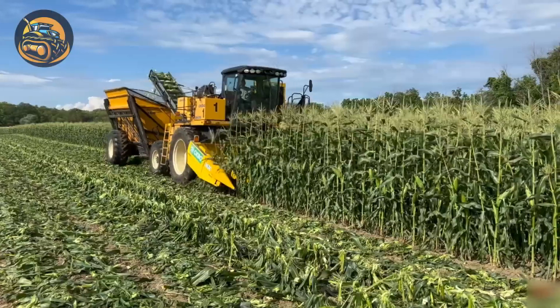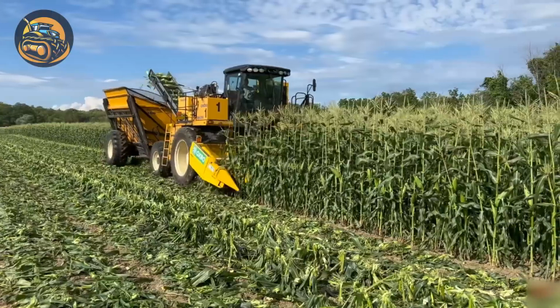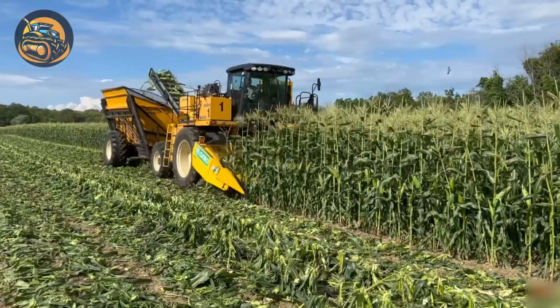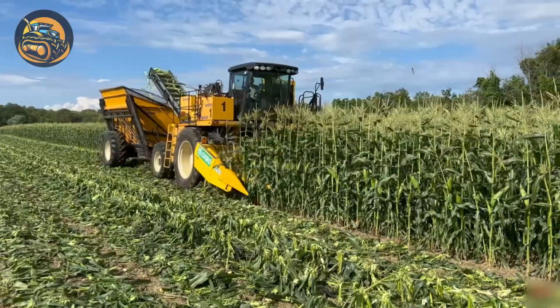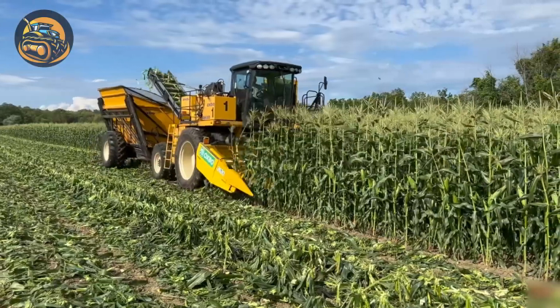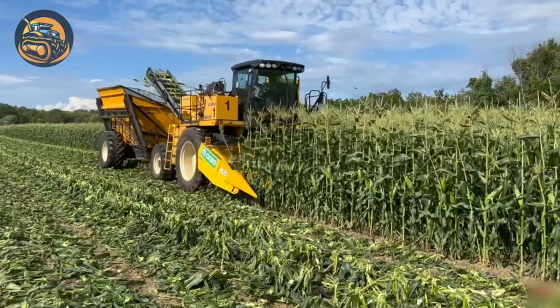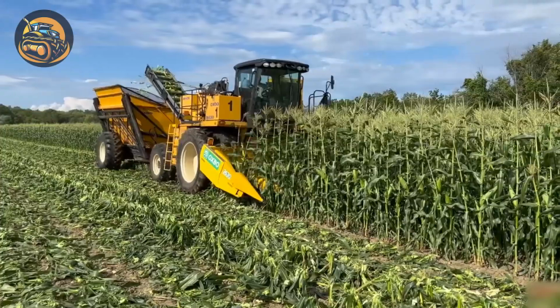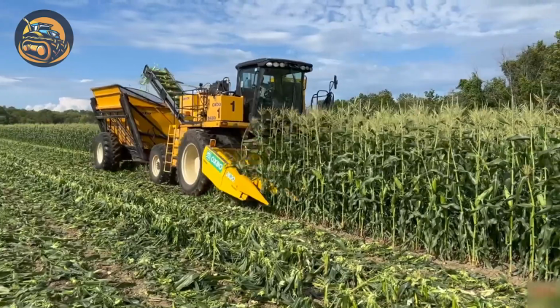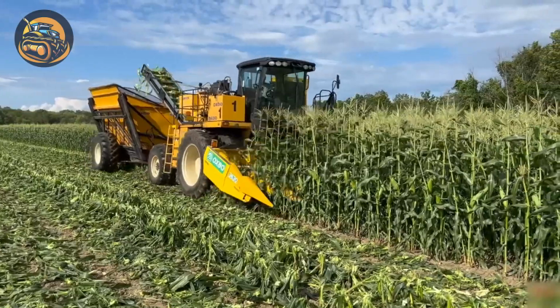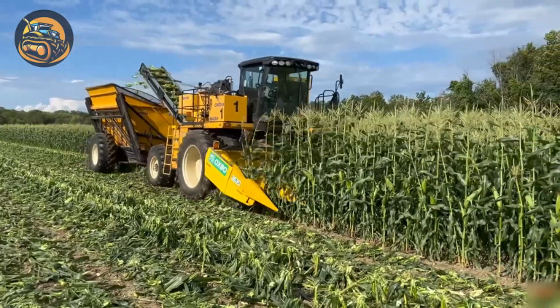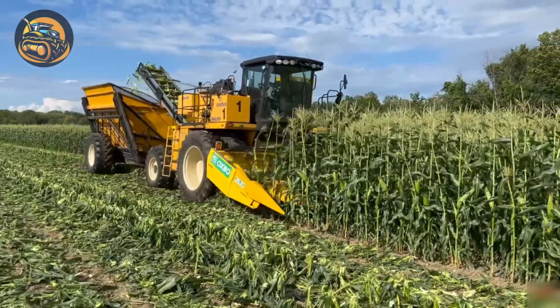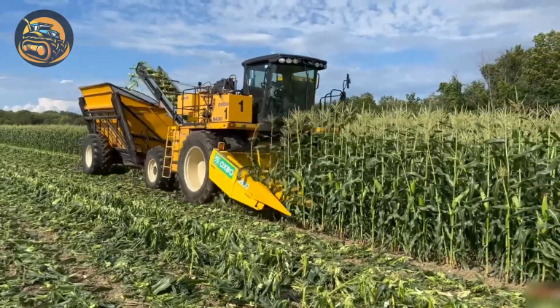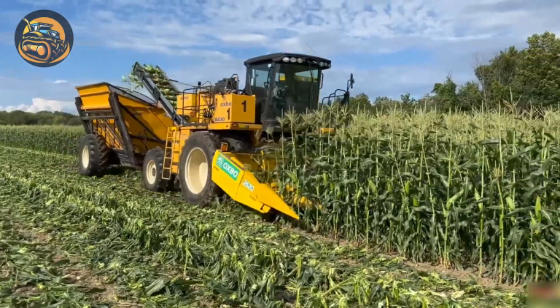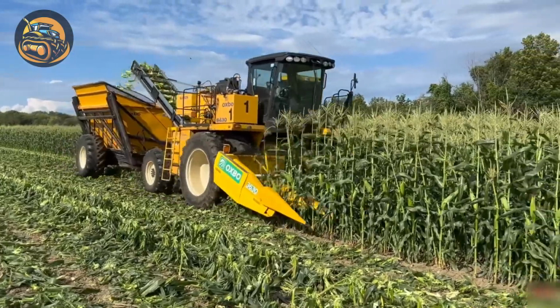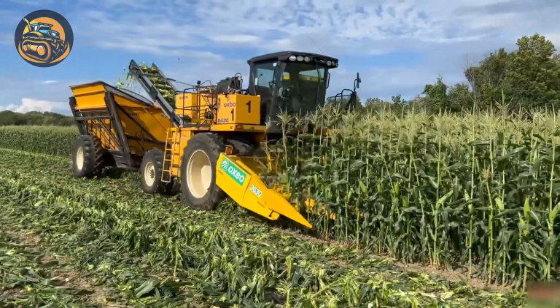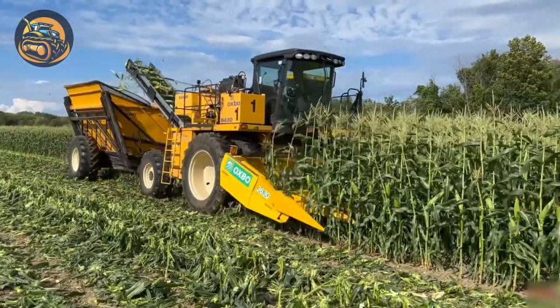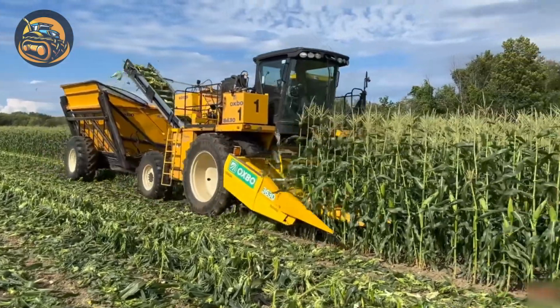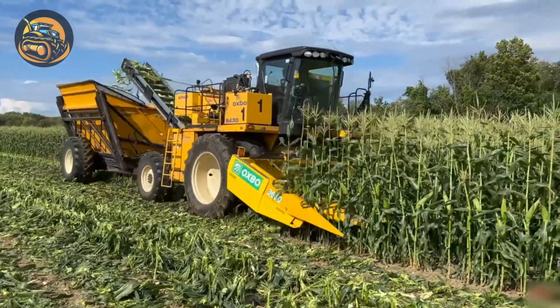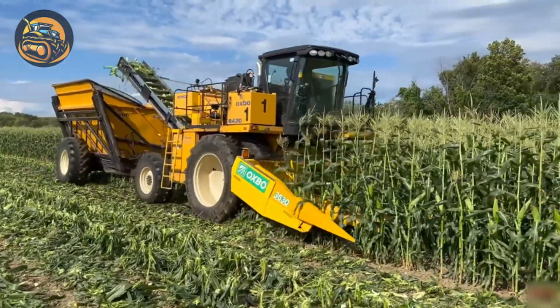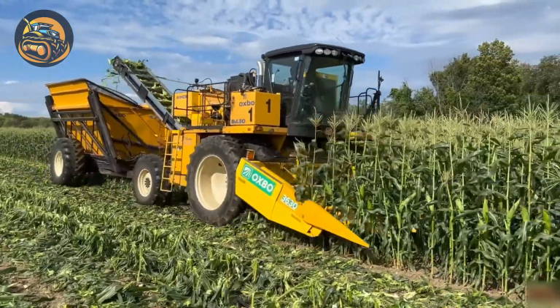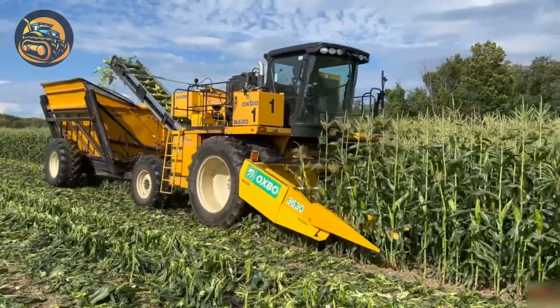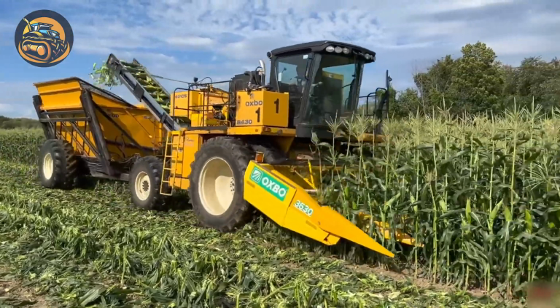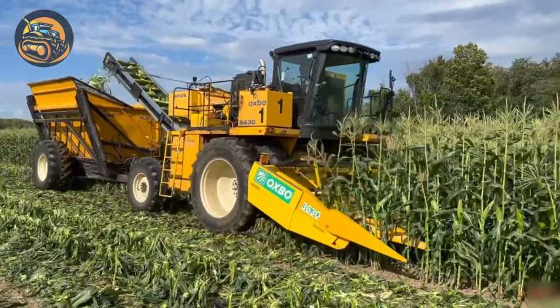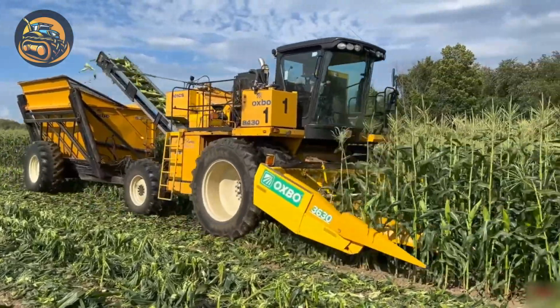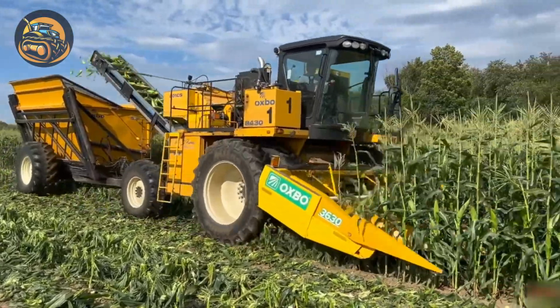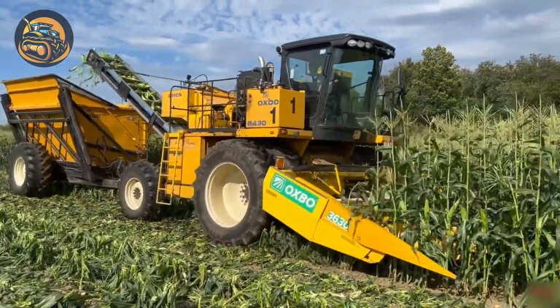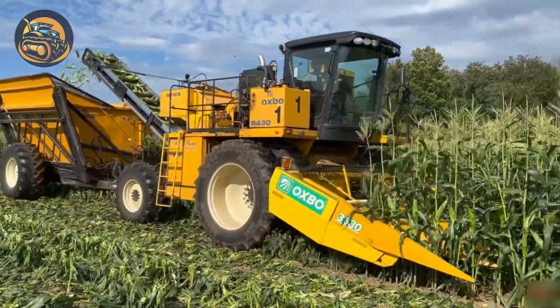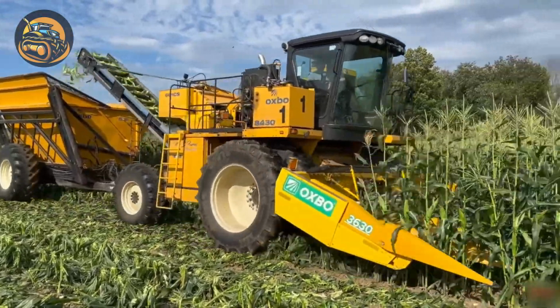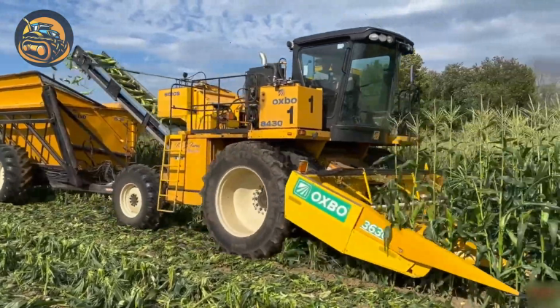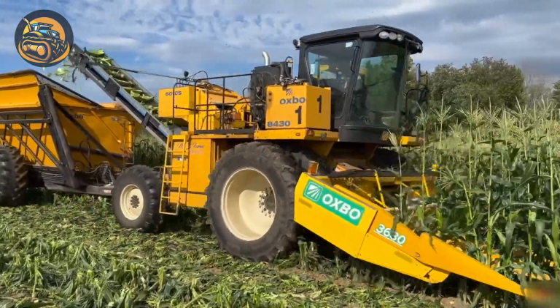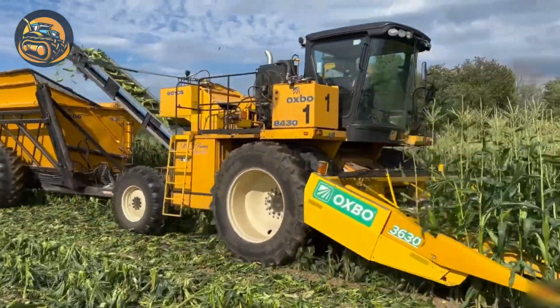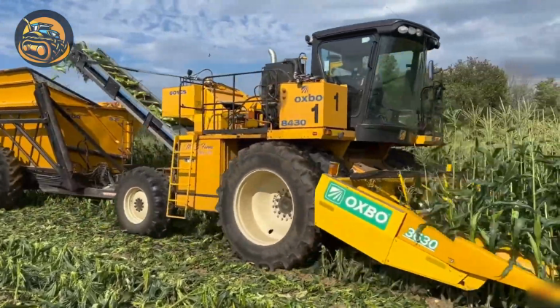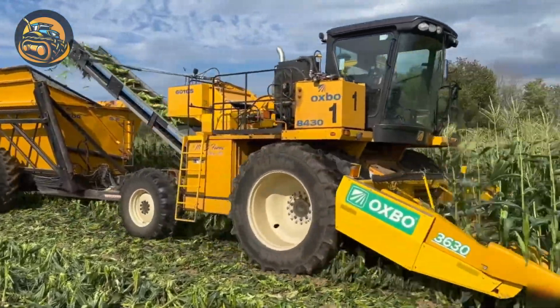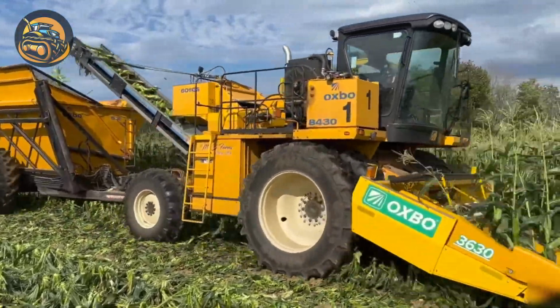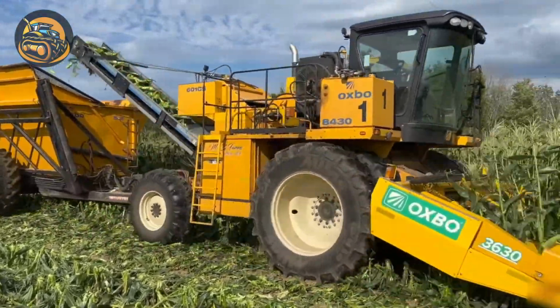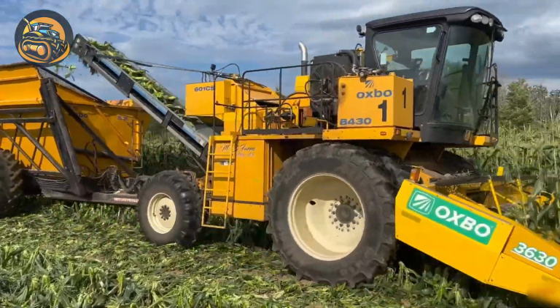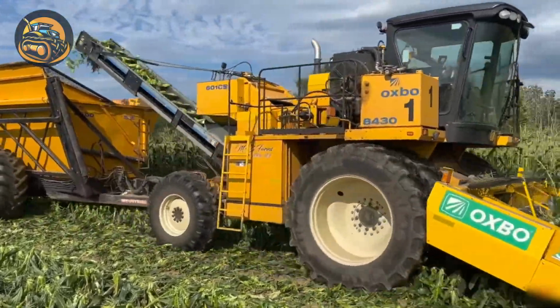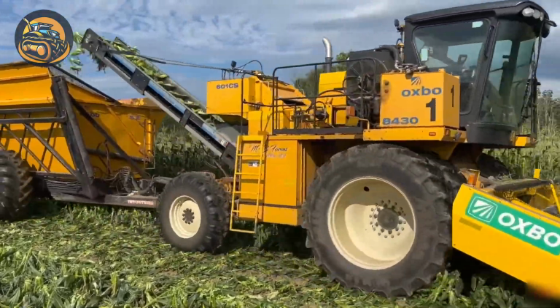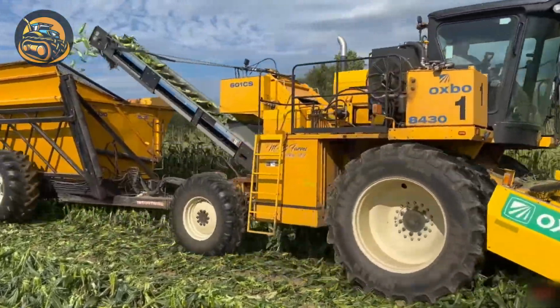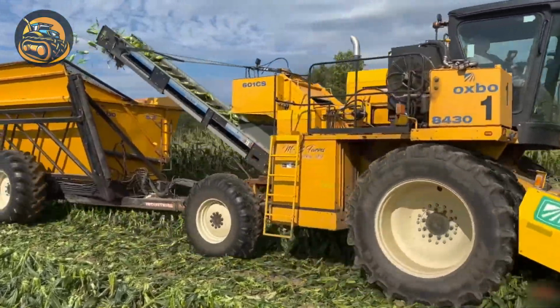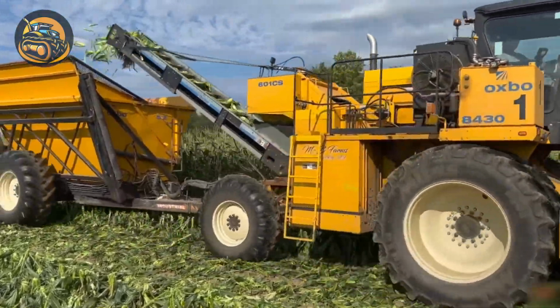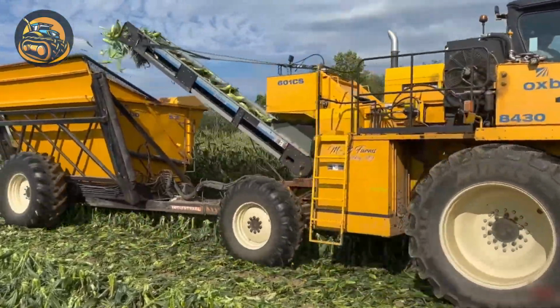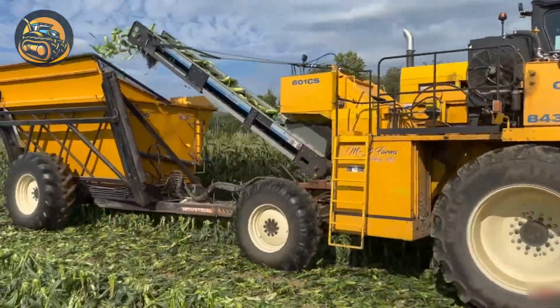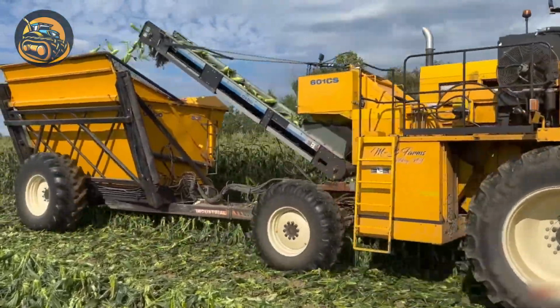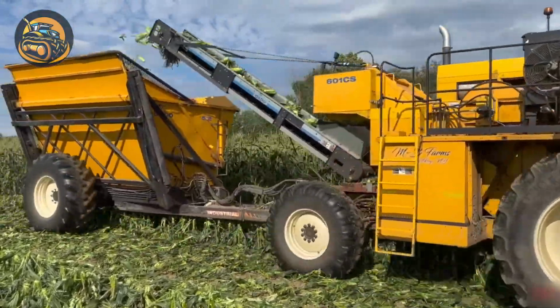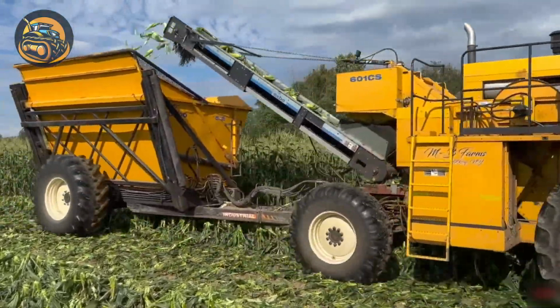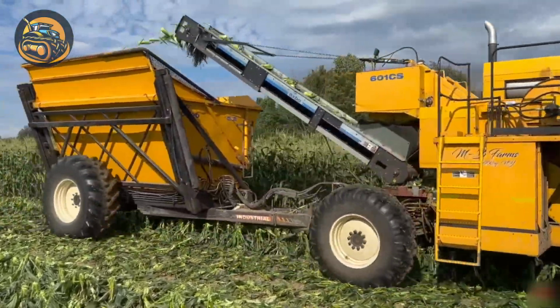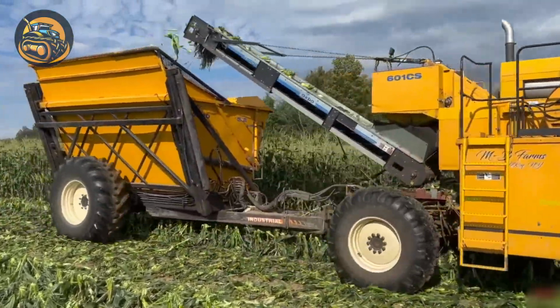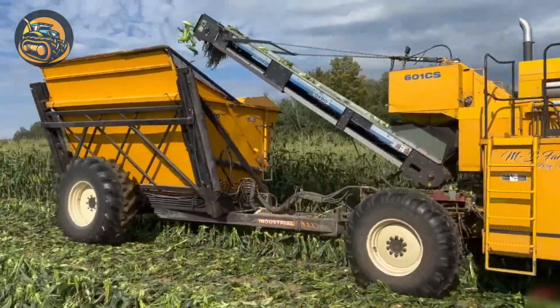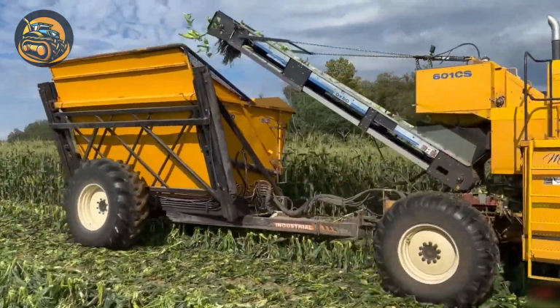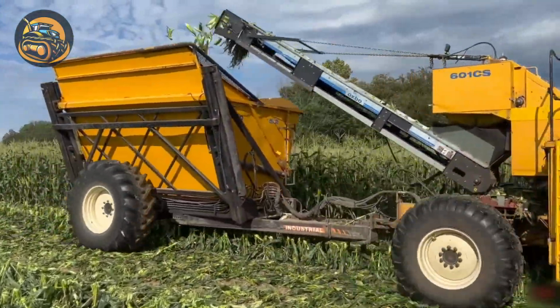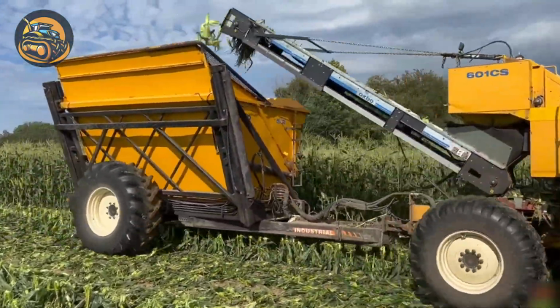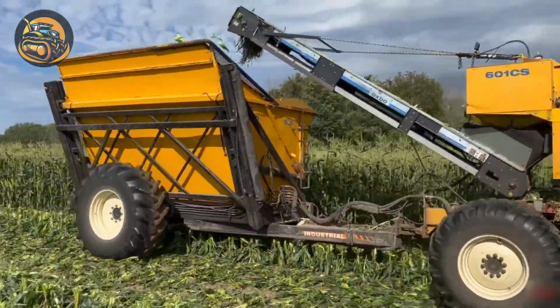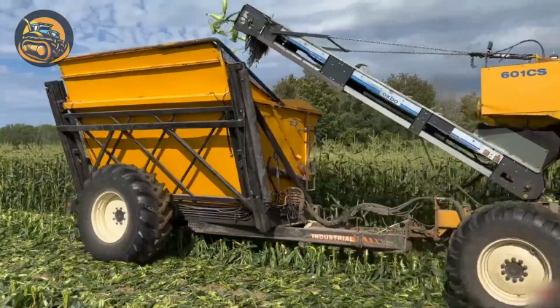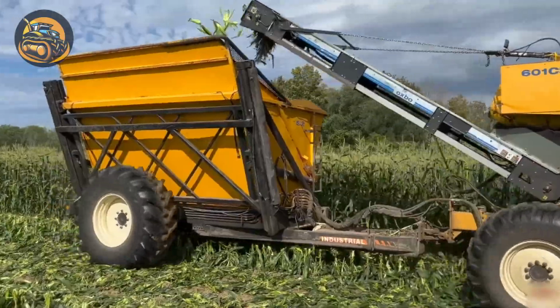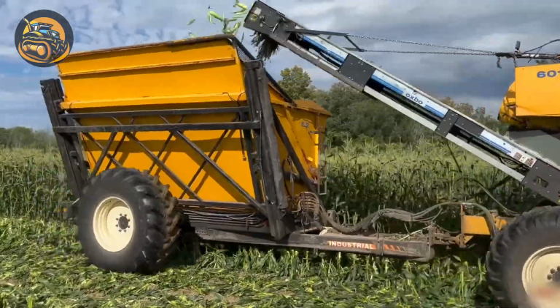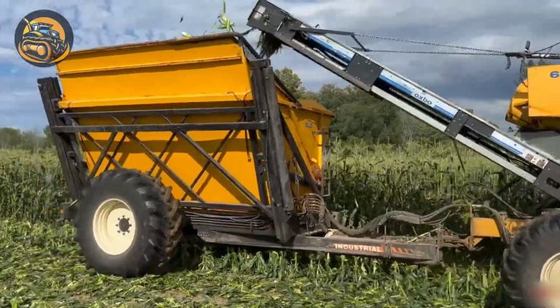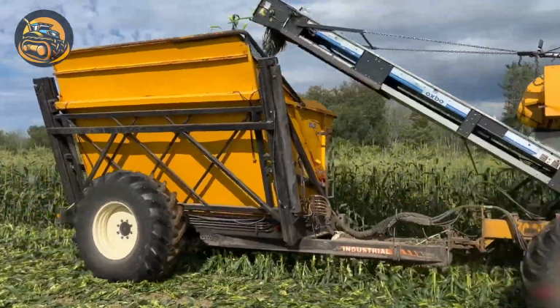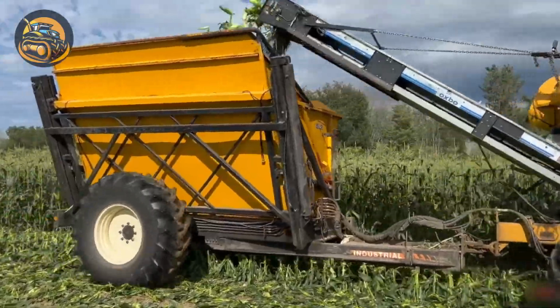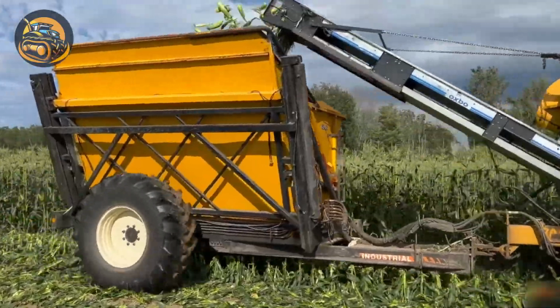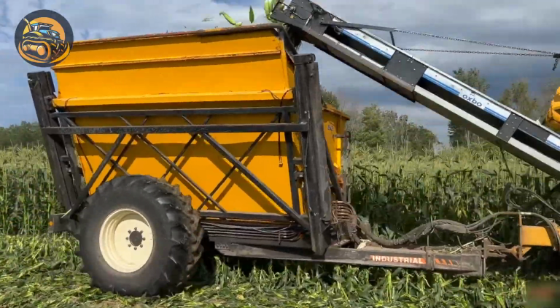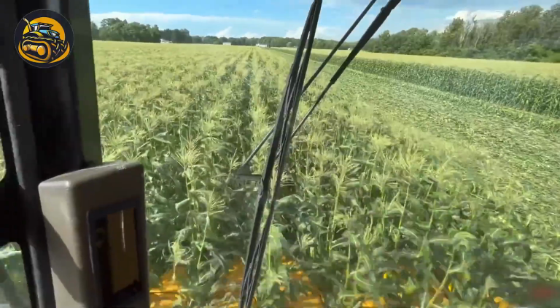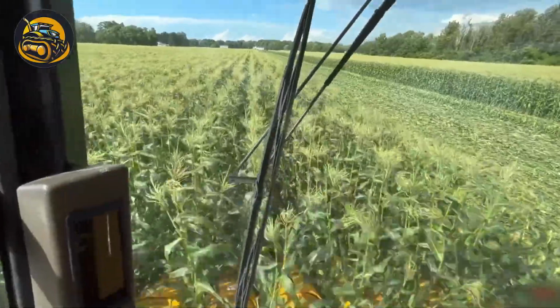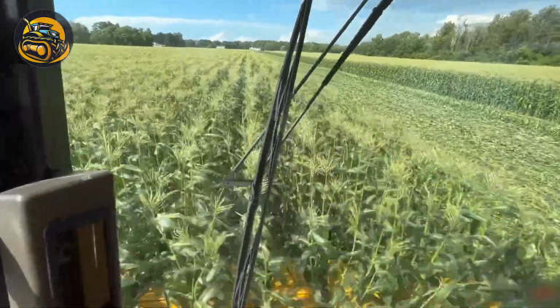Ever wonder how sweet corns are collected? With this Oxbow combine and its 6-row, 30-inch corn head.